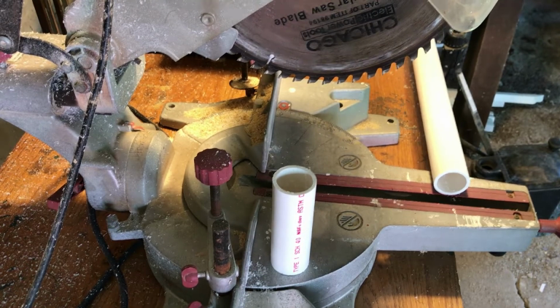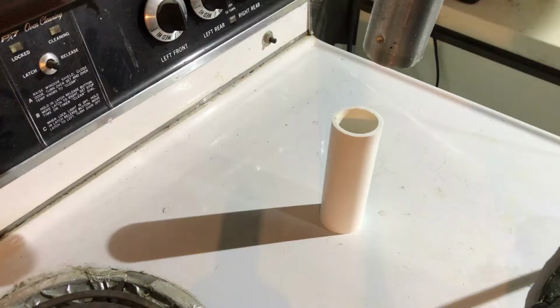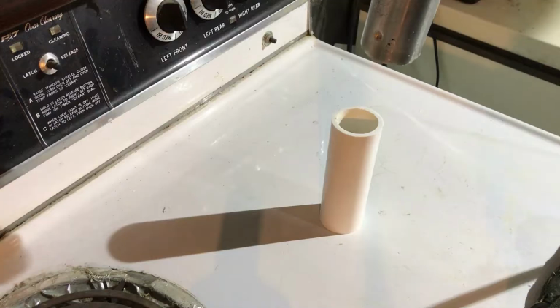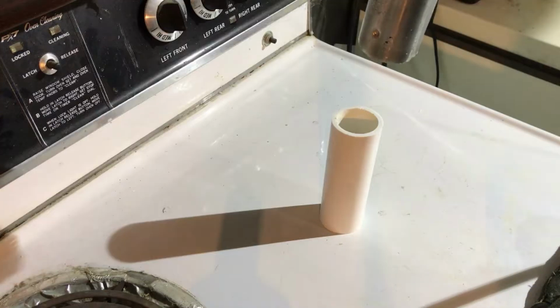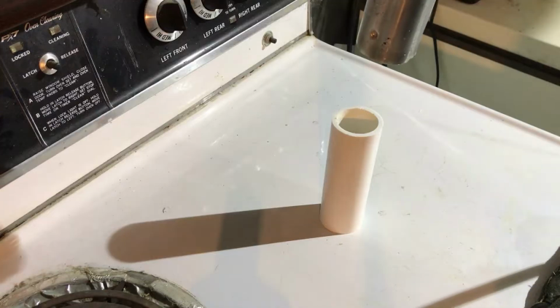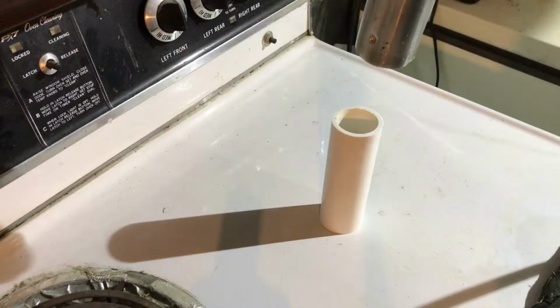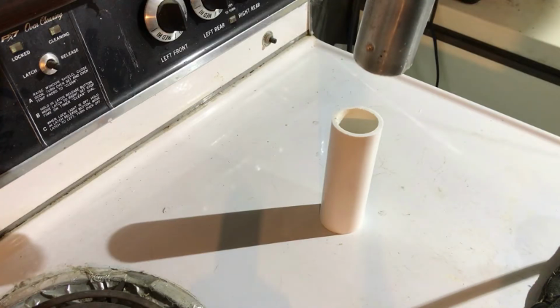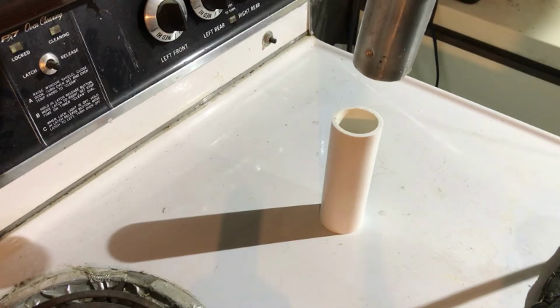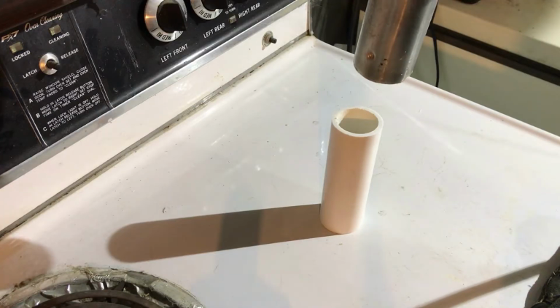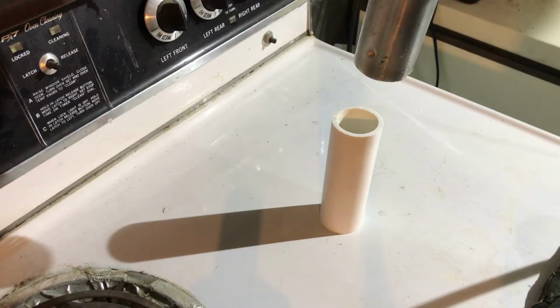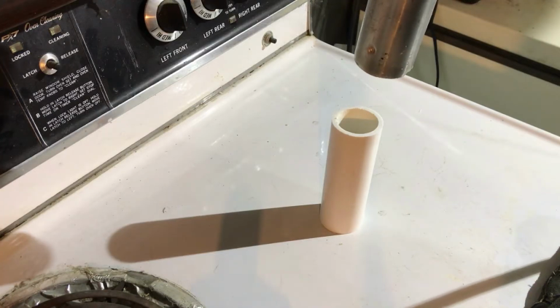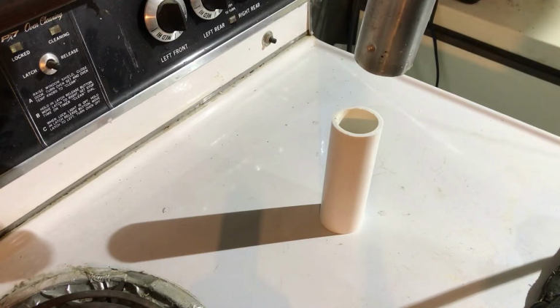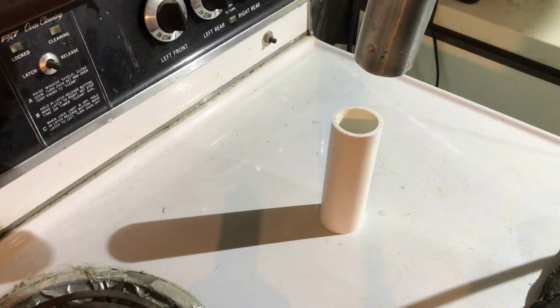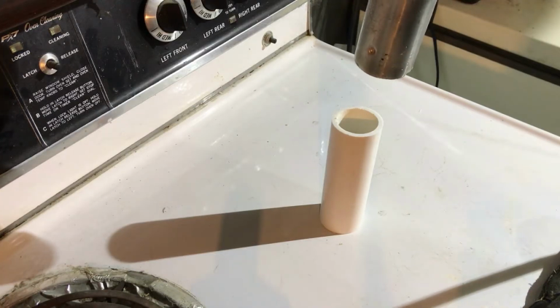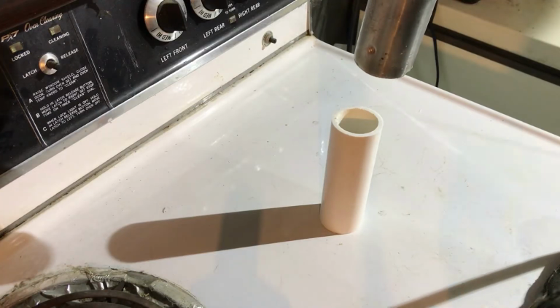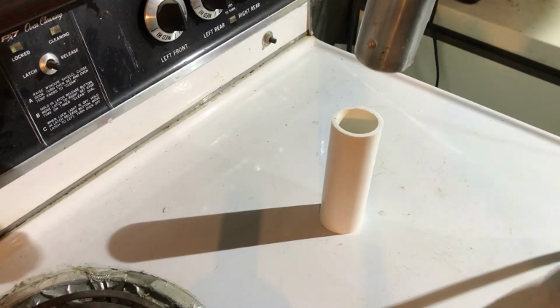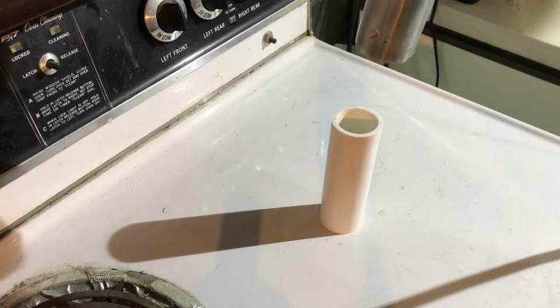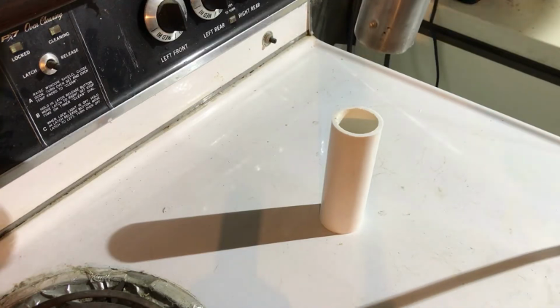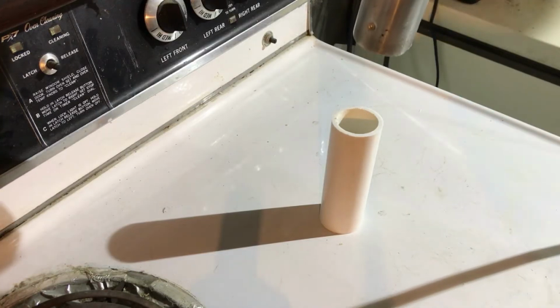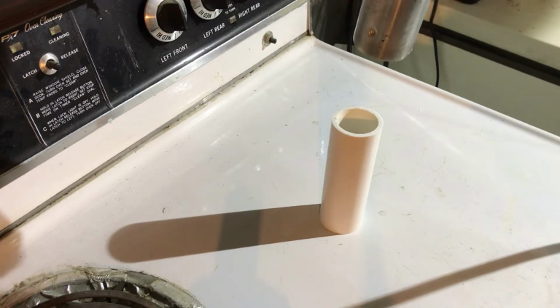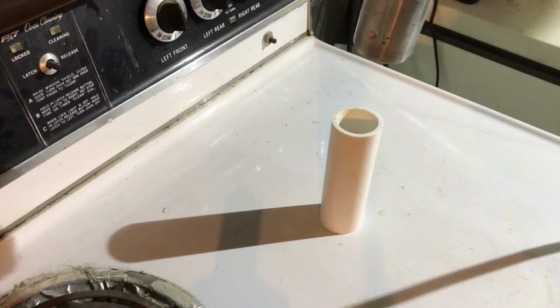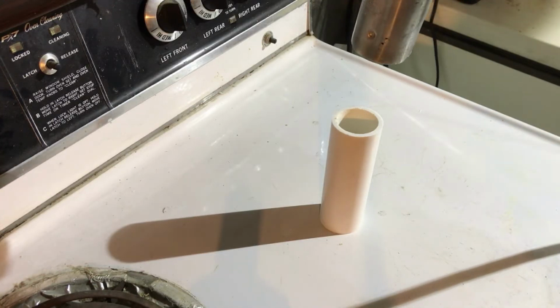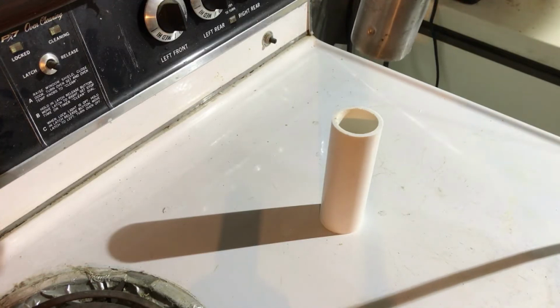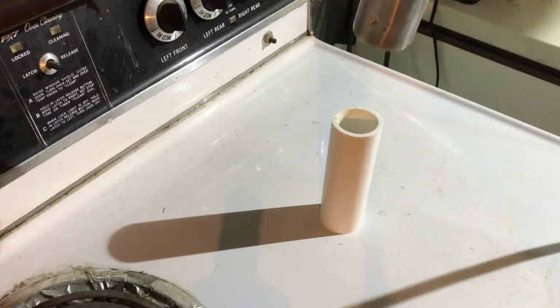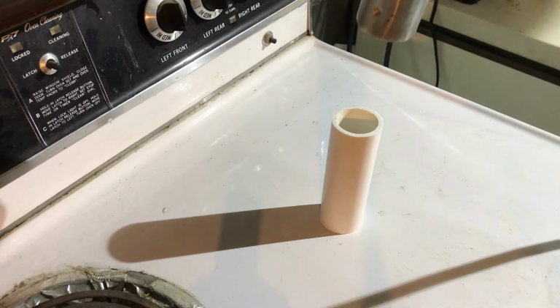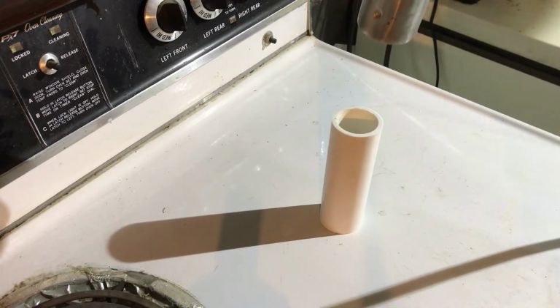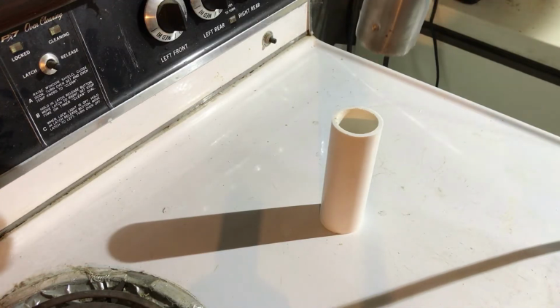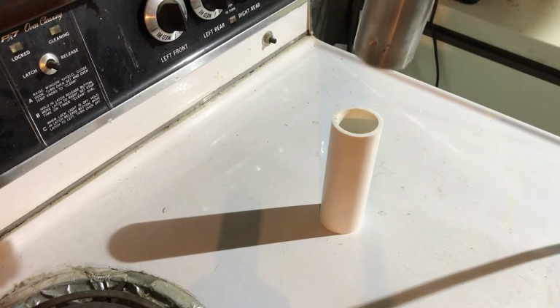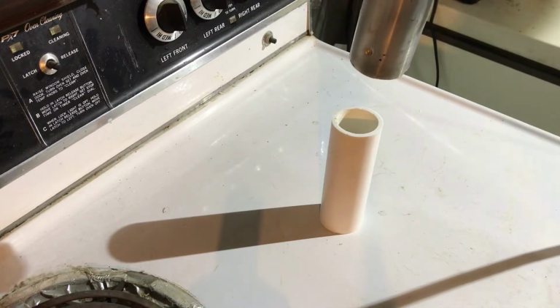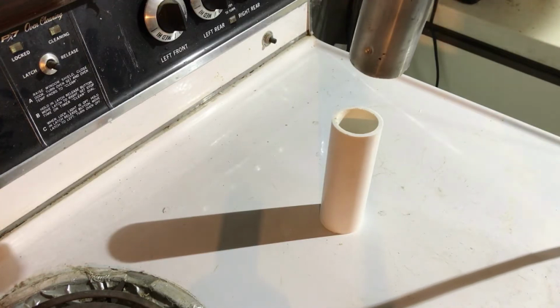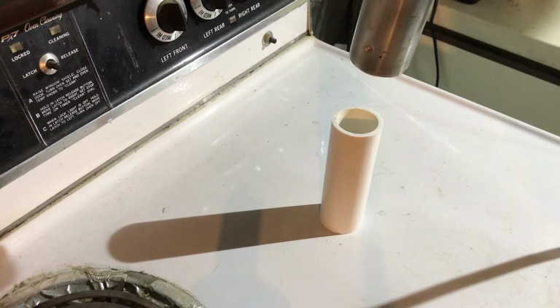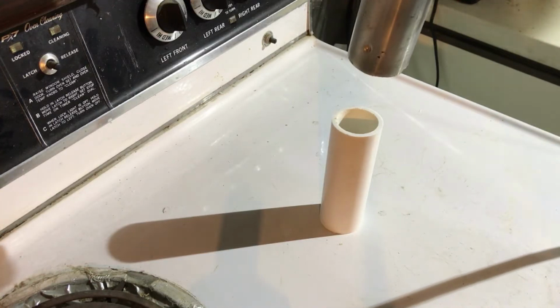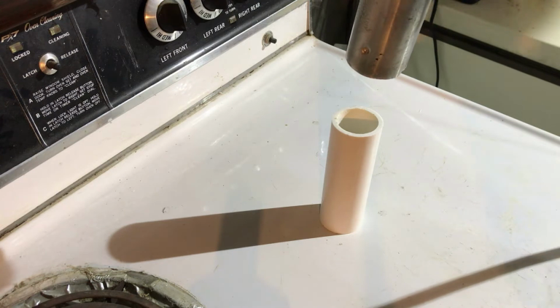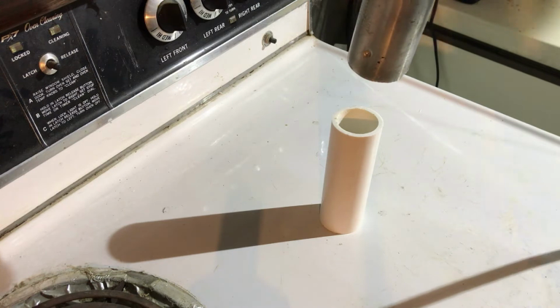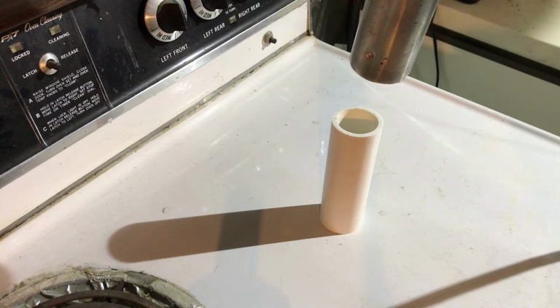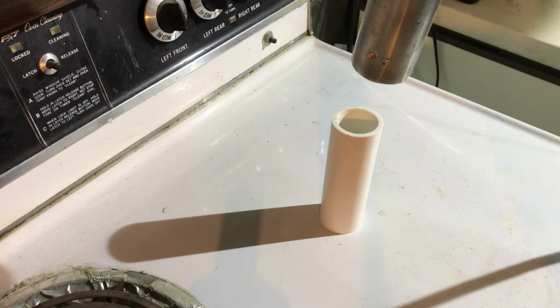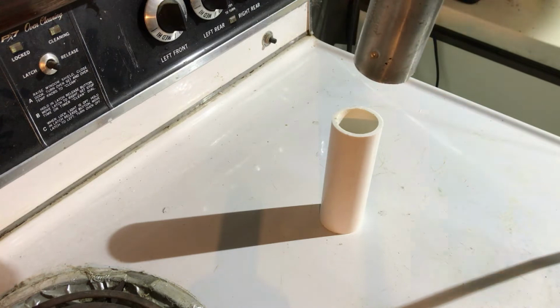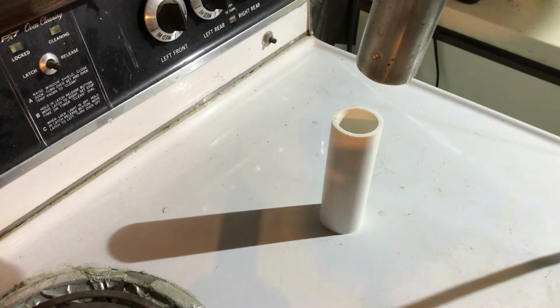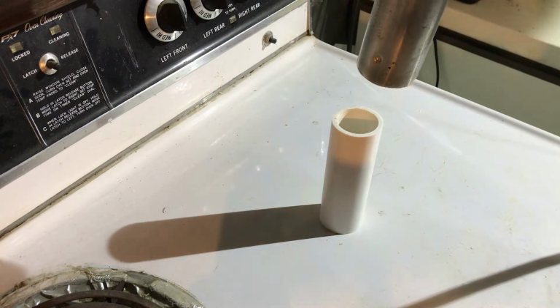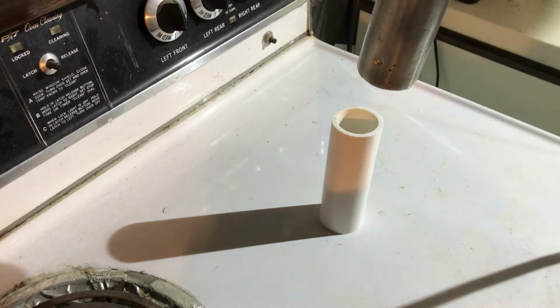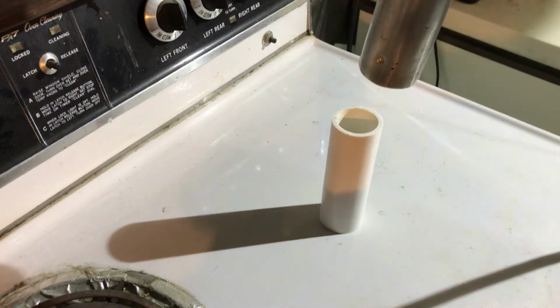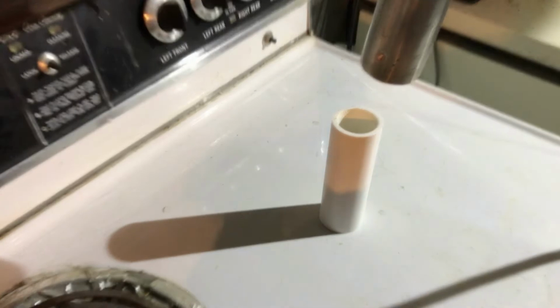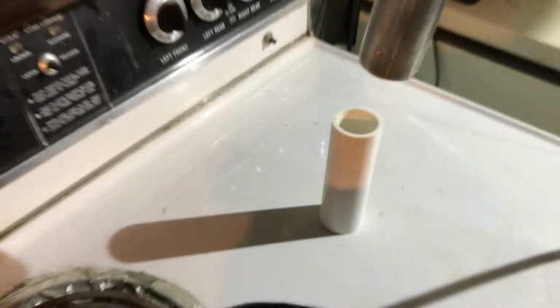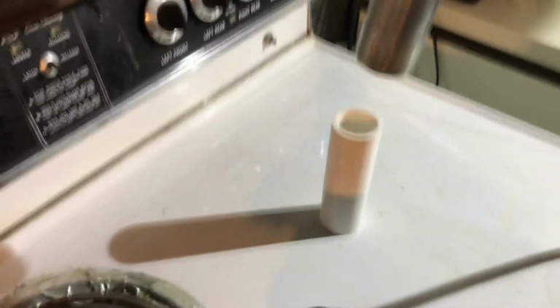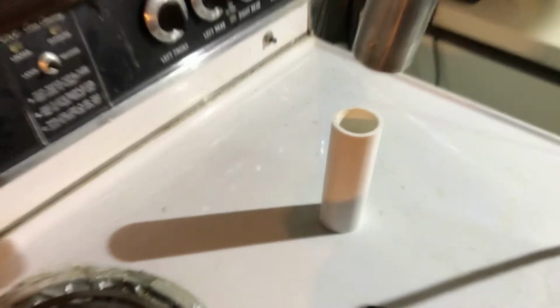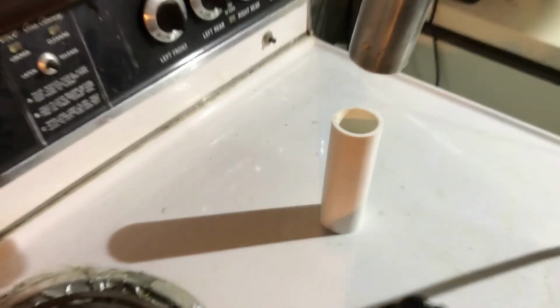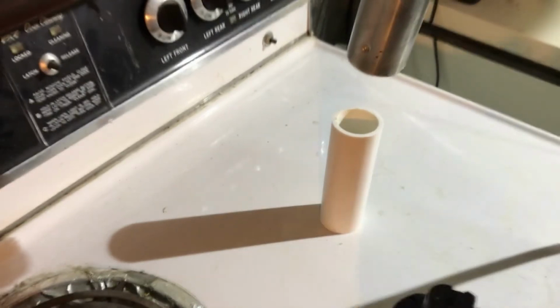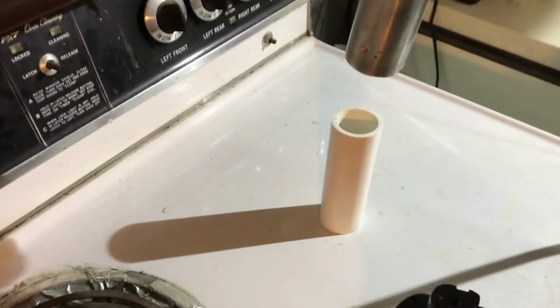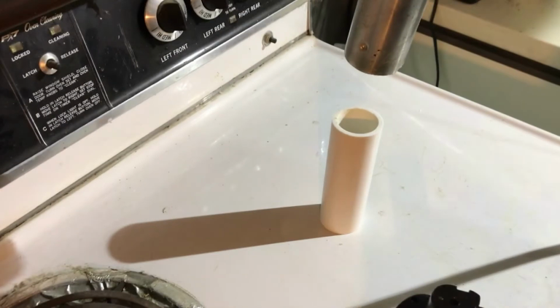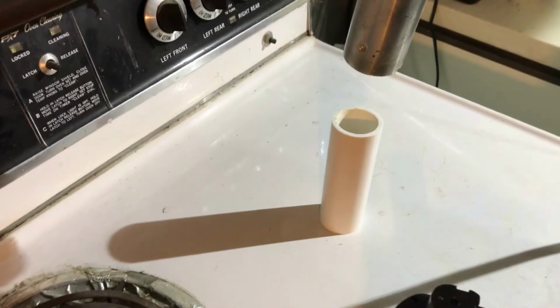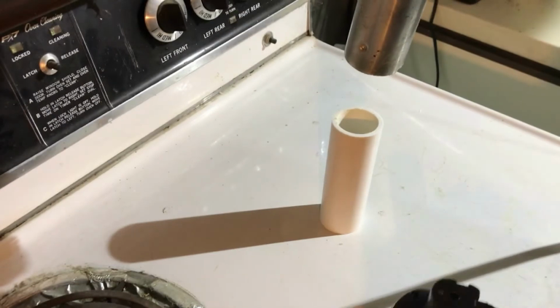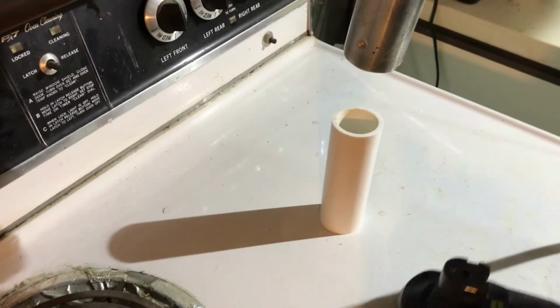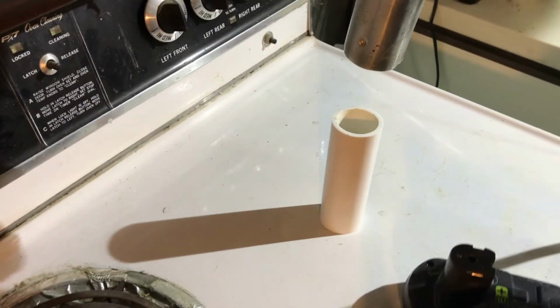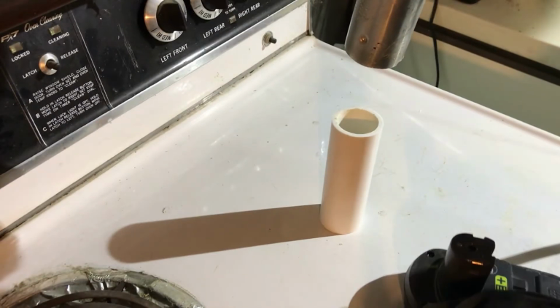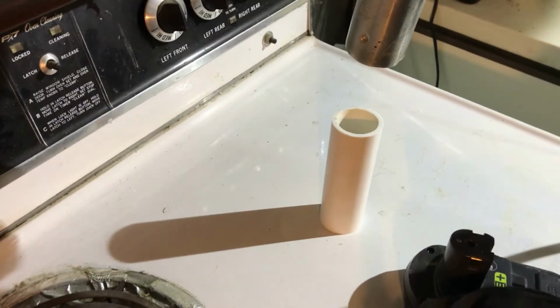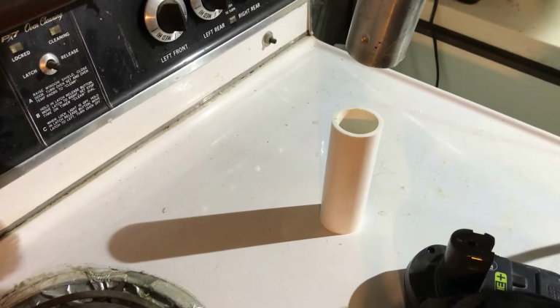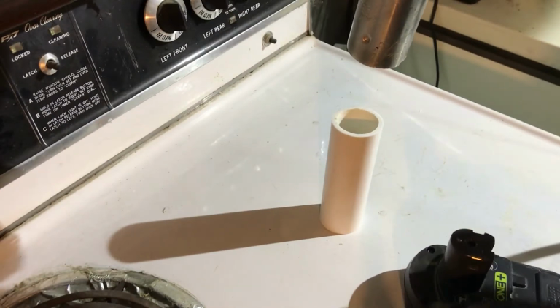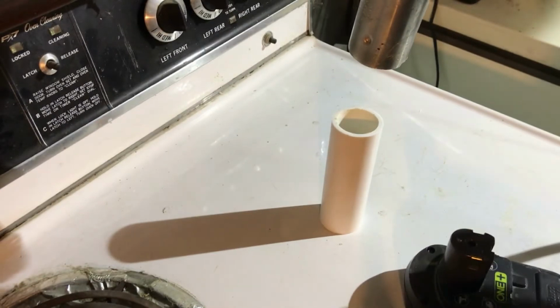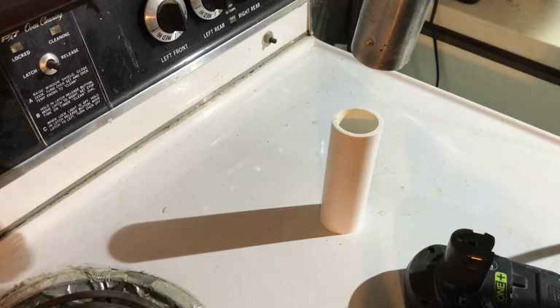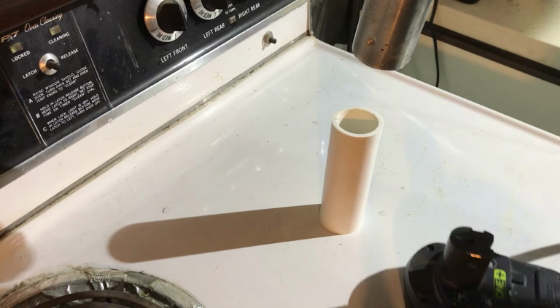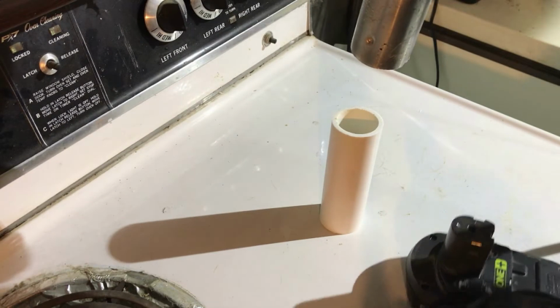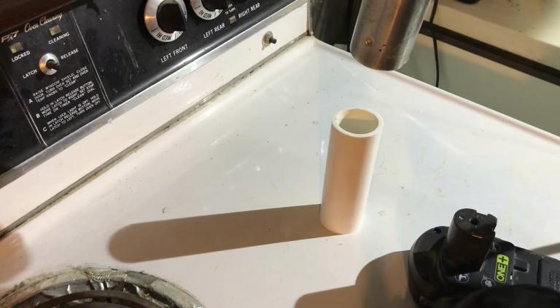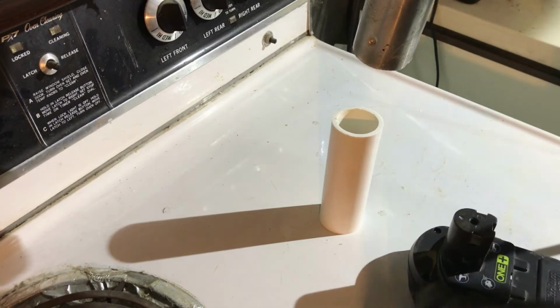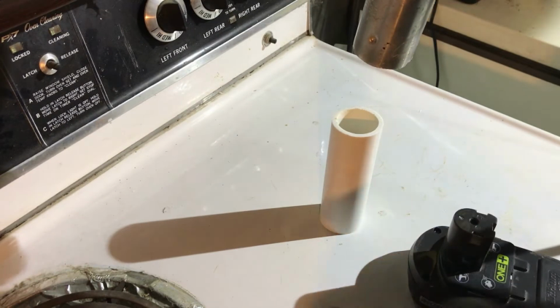We're going to use our heat gun to warm up the PVC pipe and then we're just going to push it over the battery terminal to get its shape.